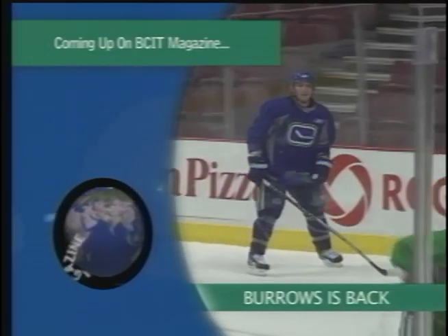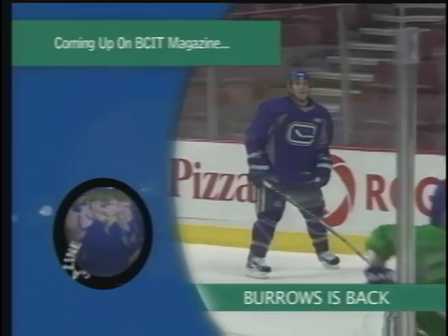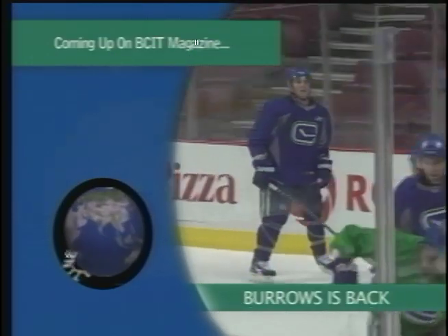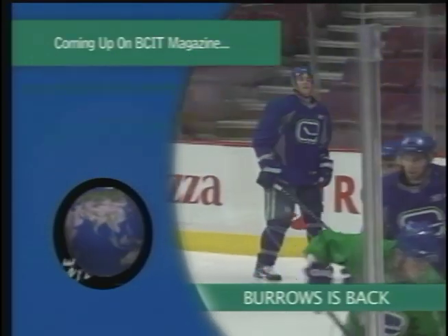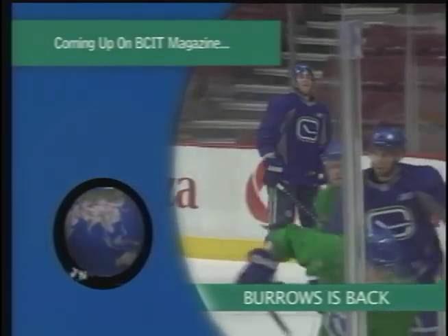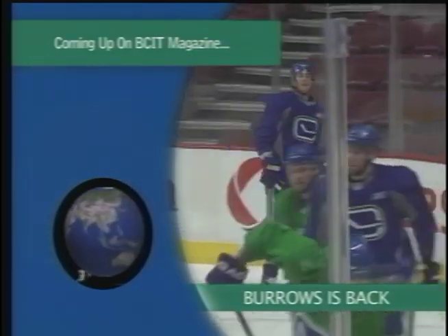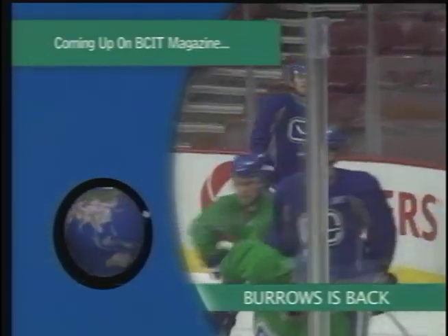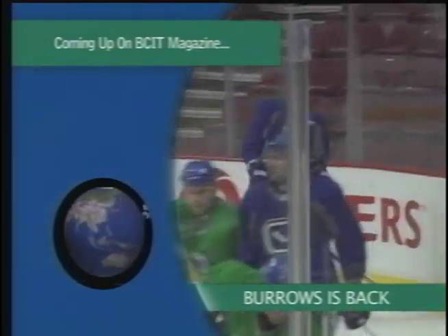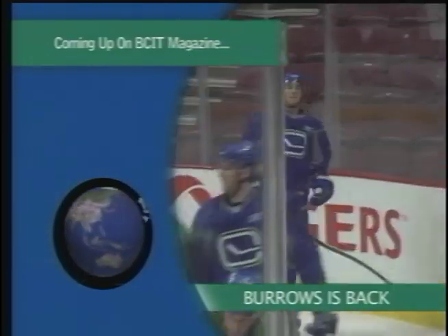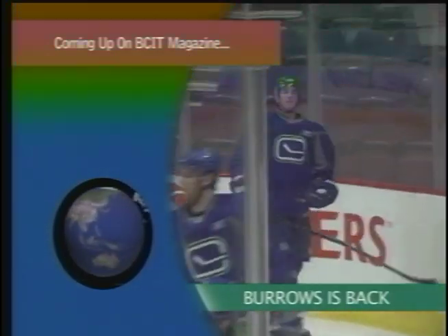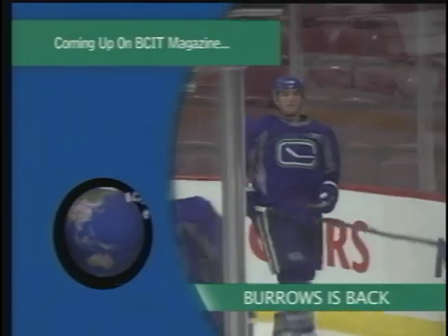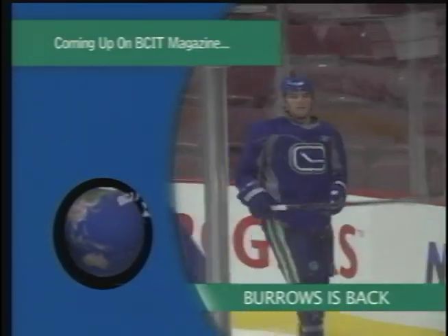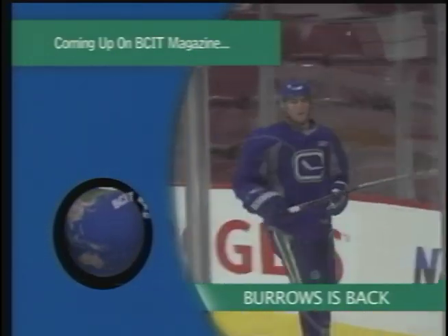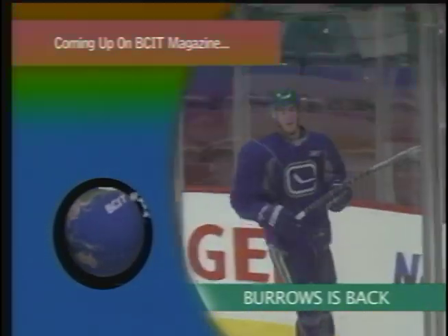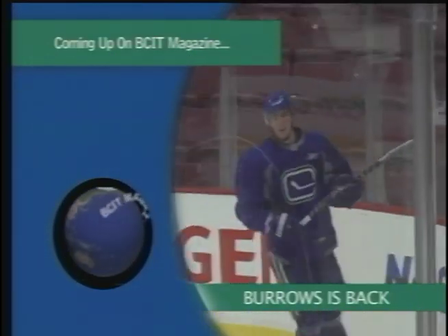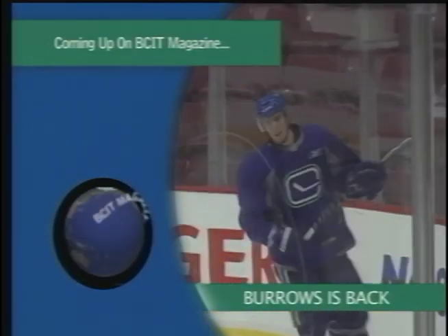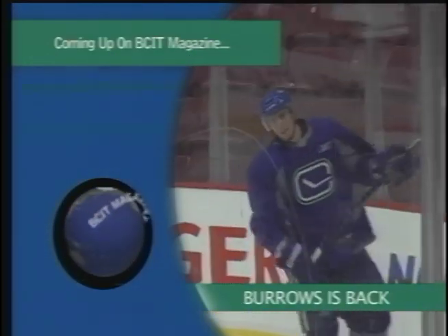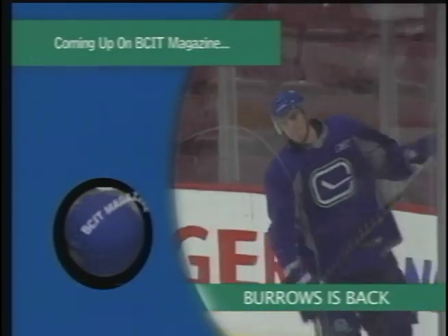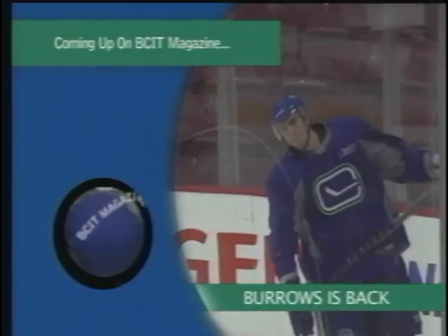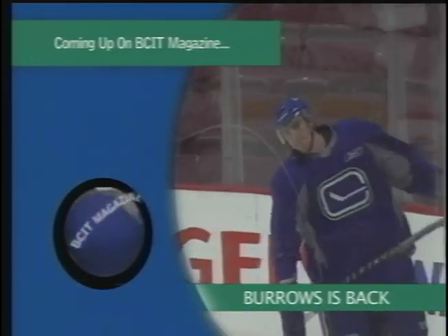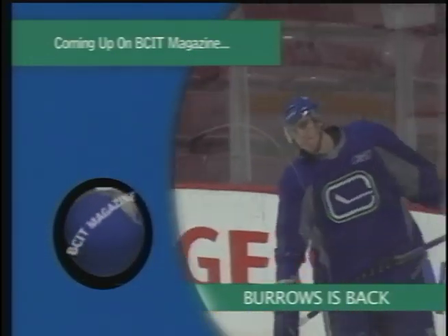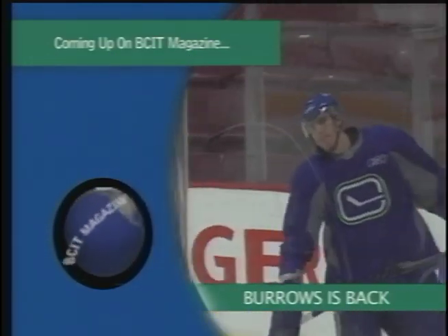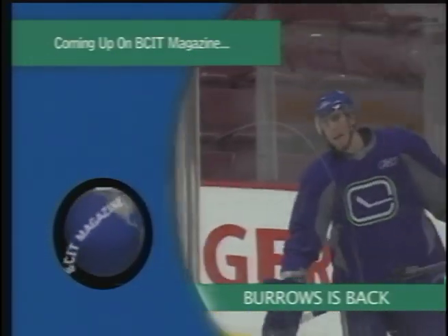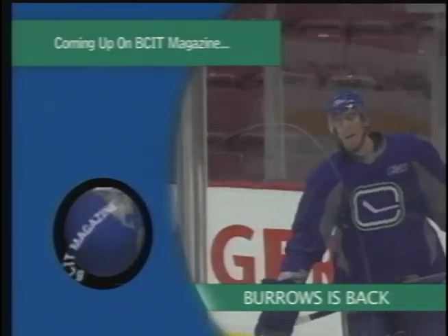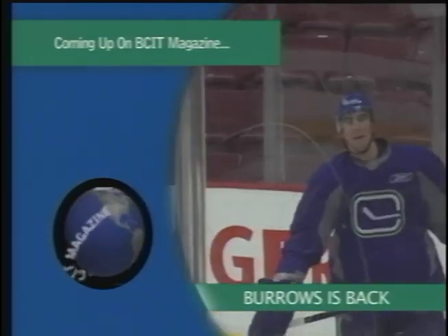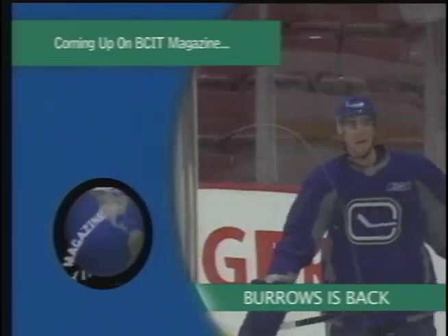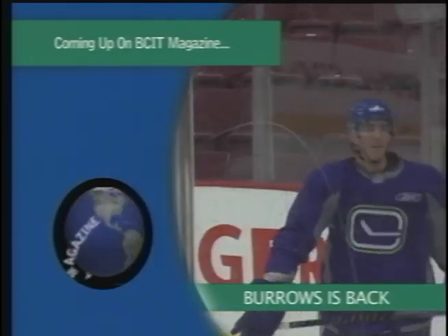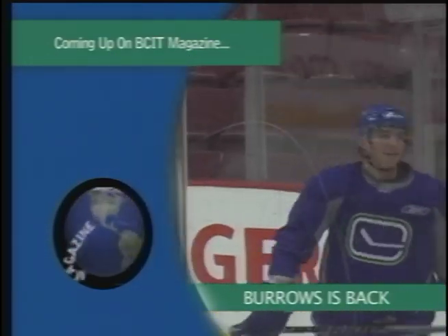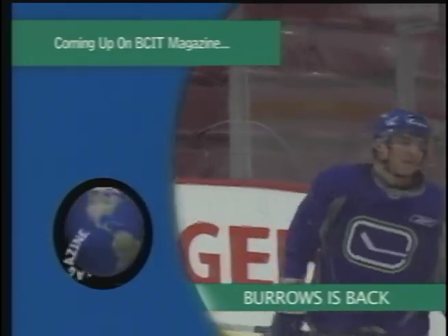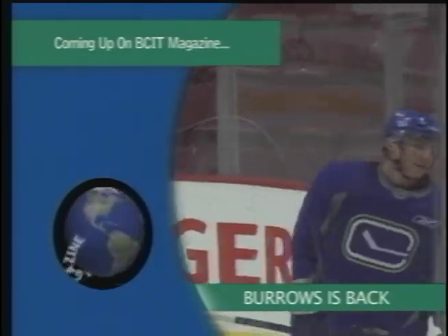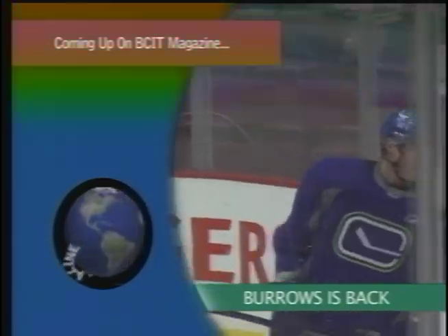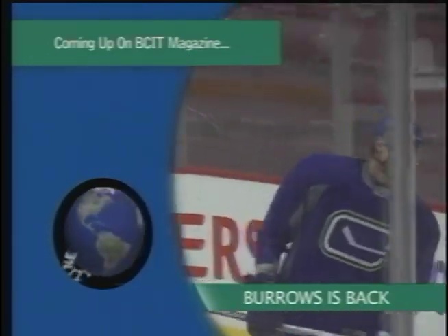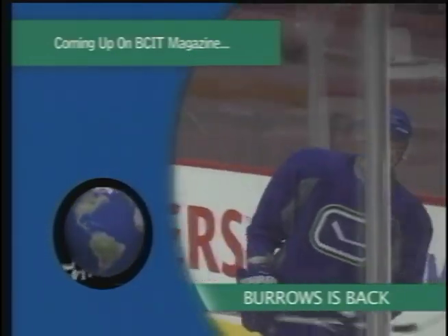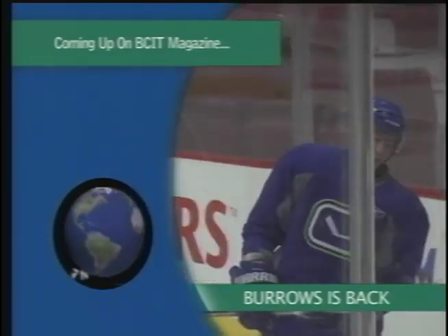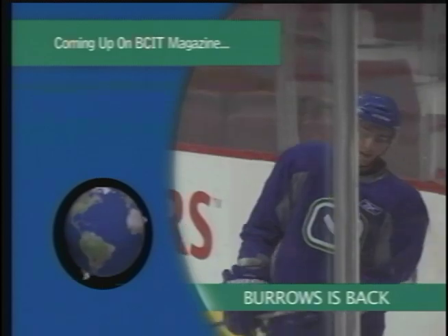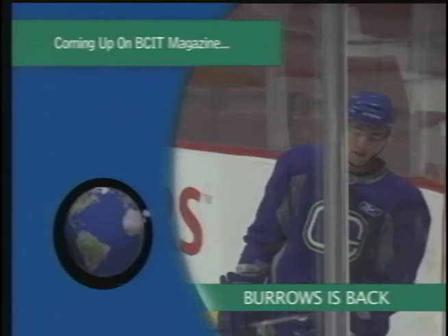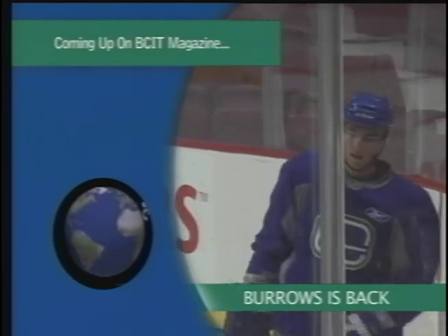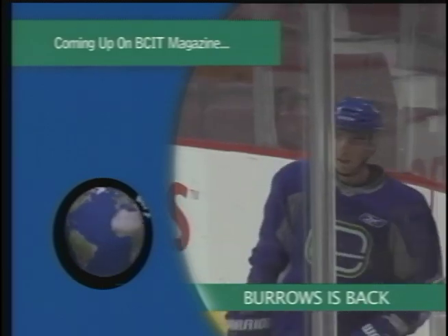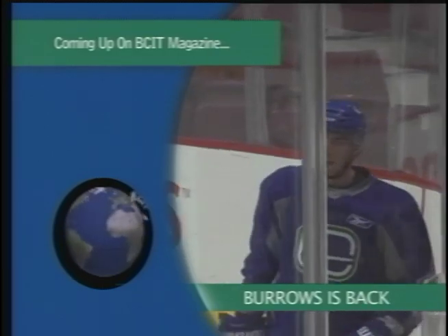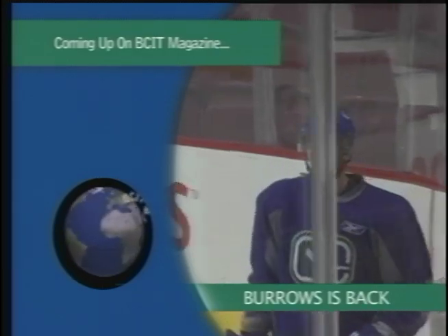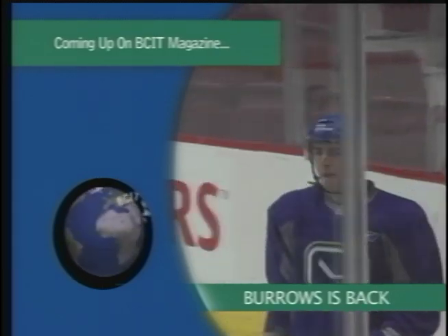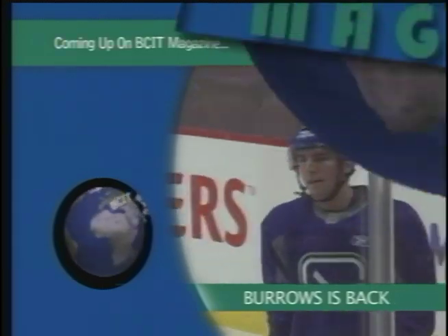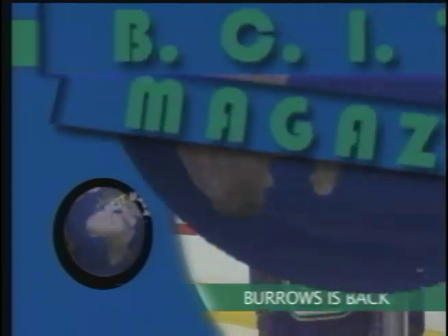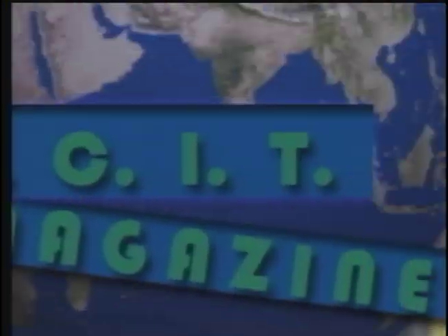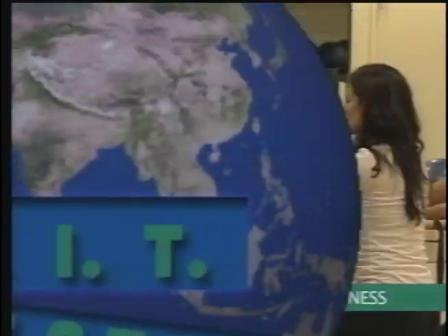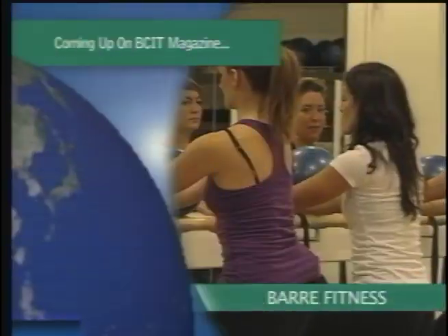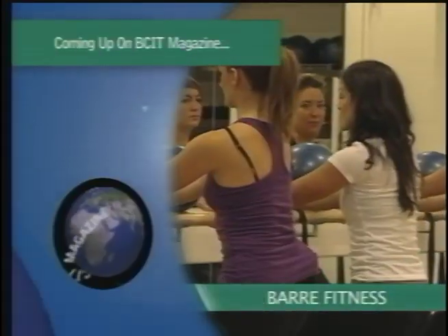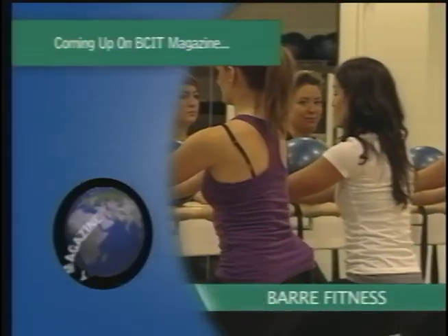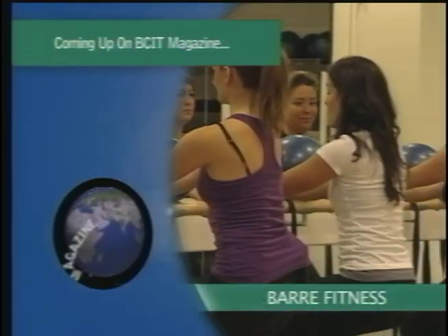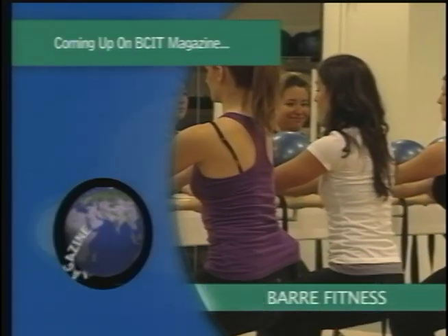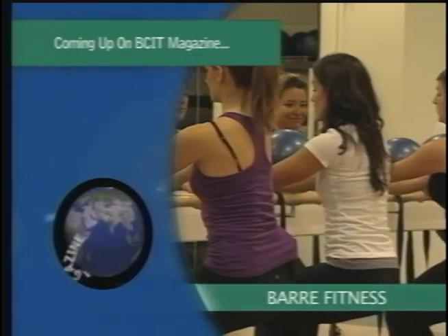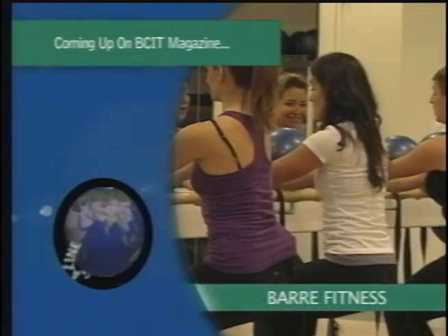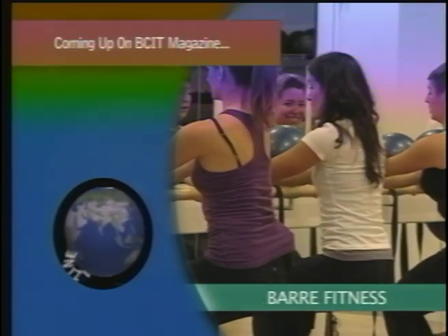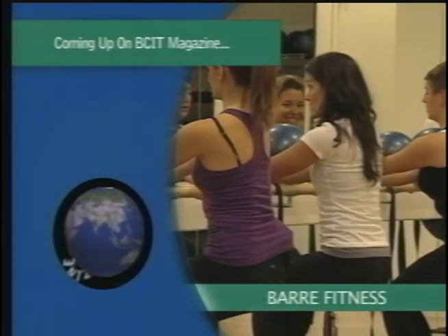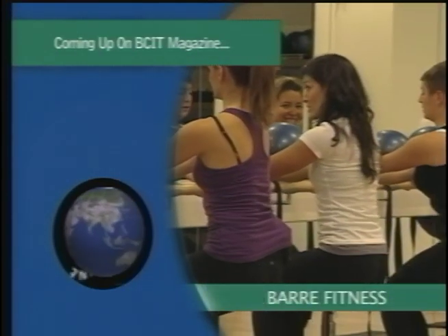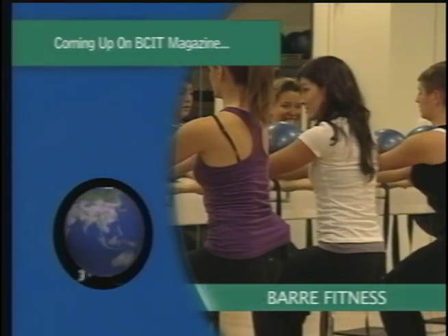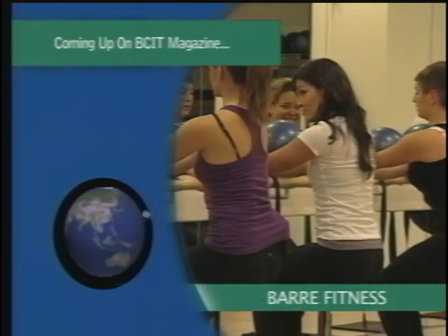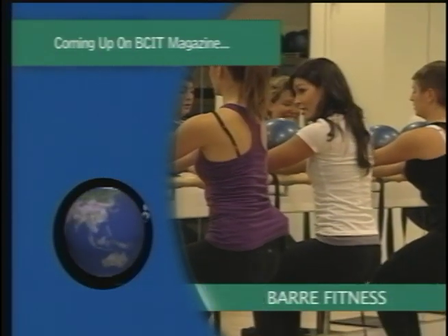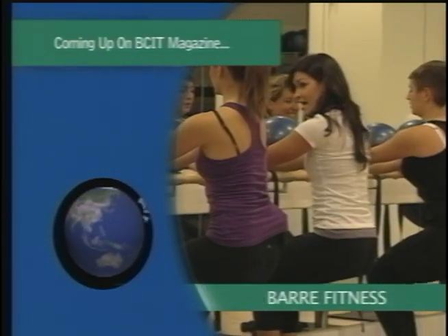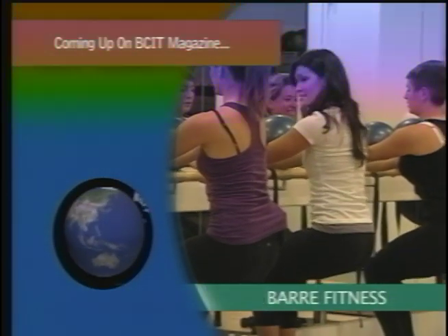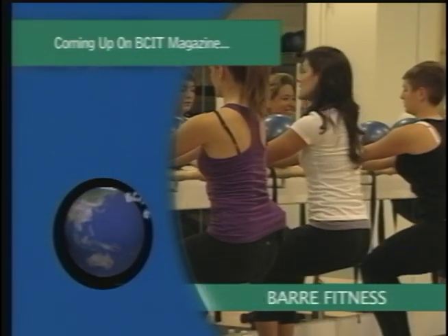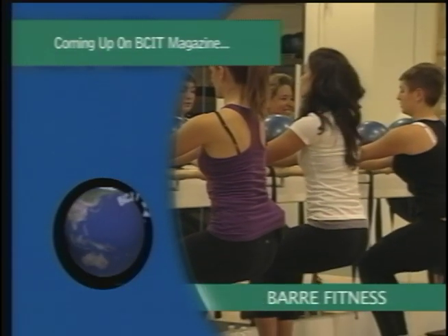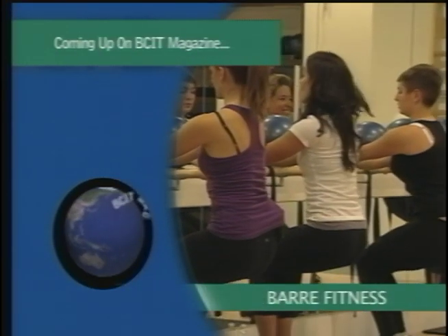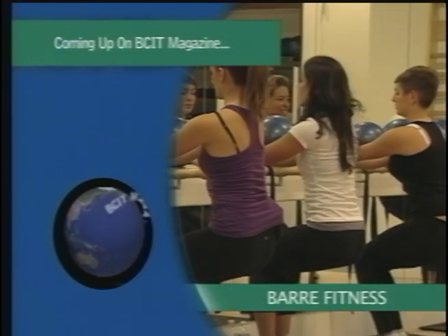Alex Burrows is coming back for the Canucks. And we'll check out the latest fitness craze in Yaletown.